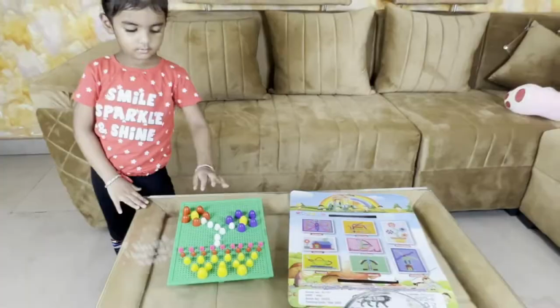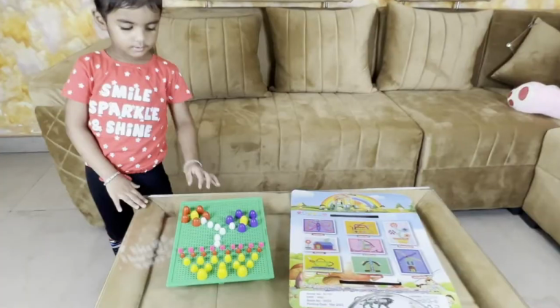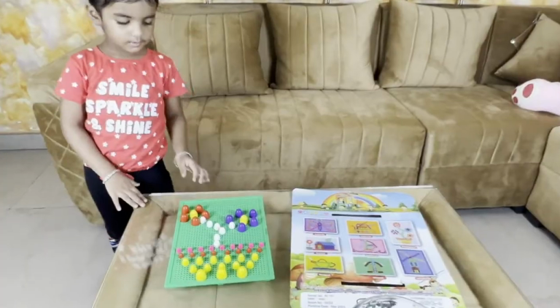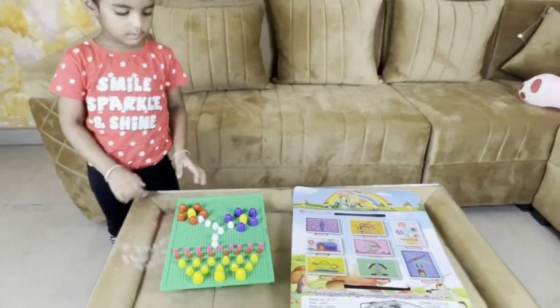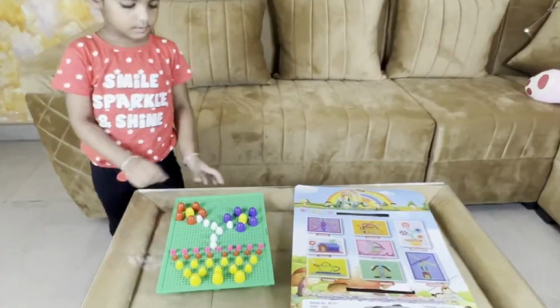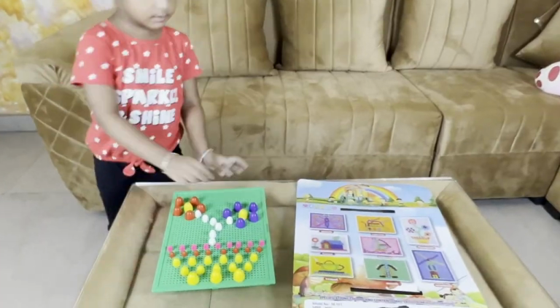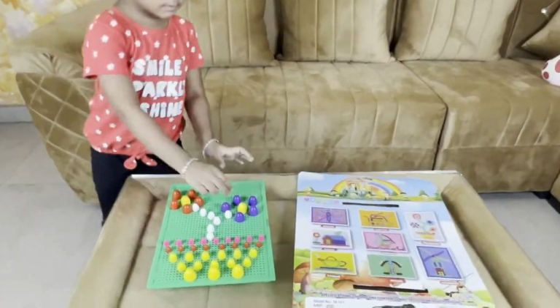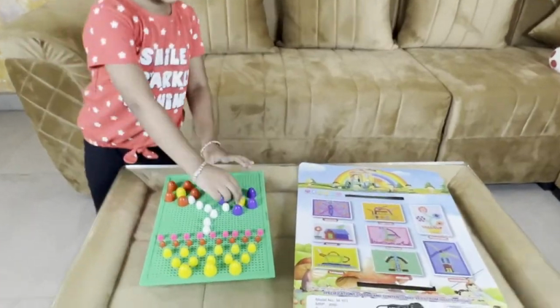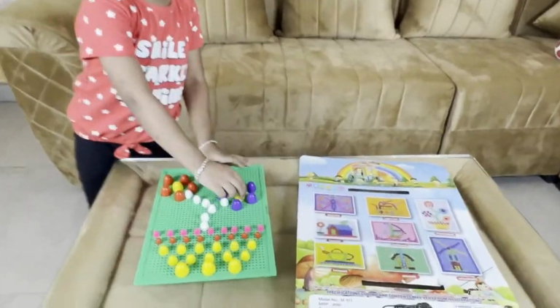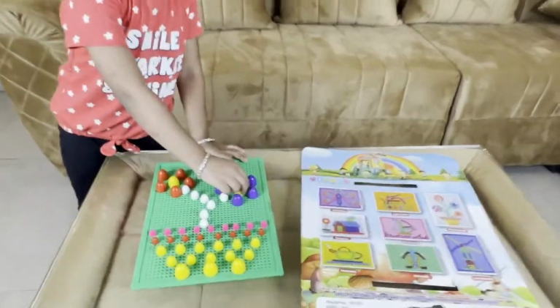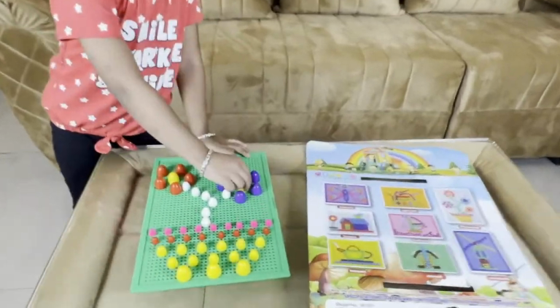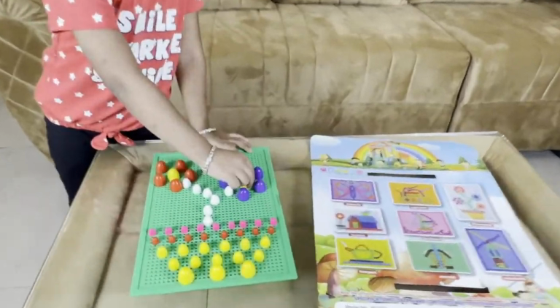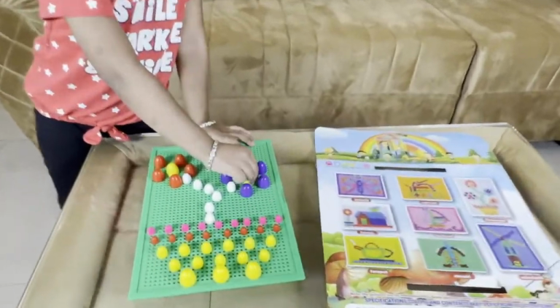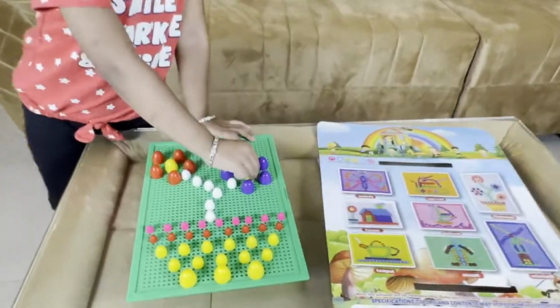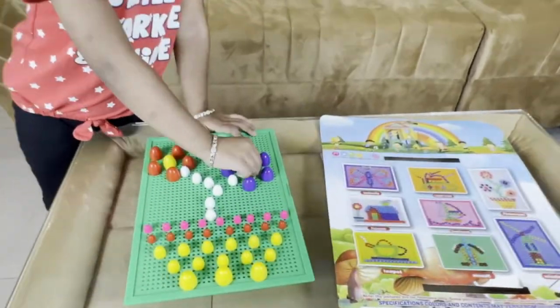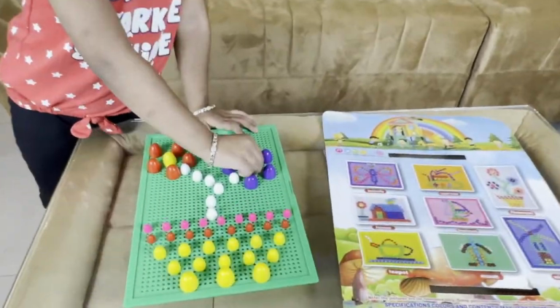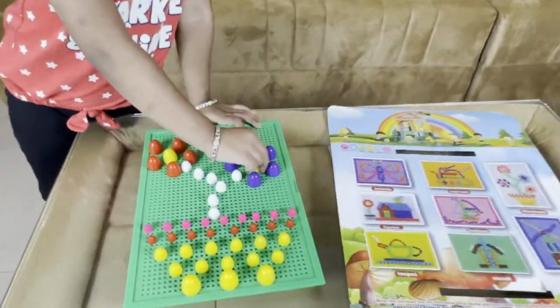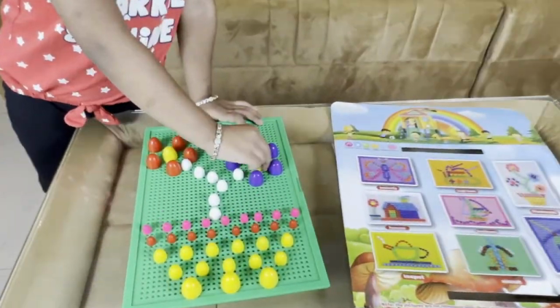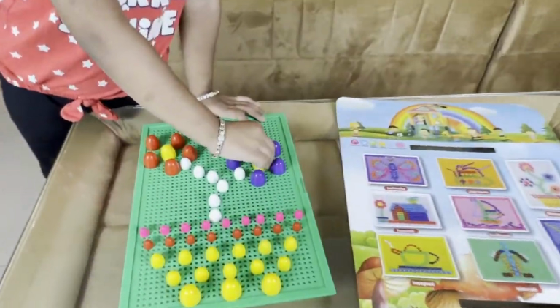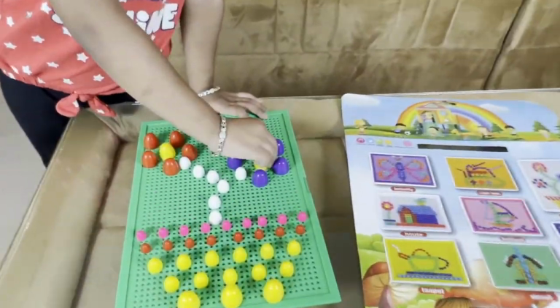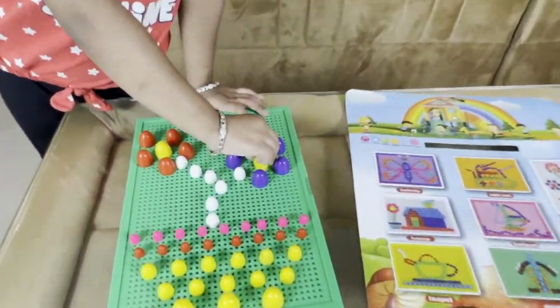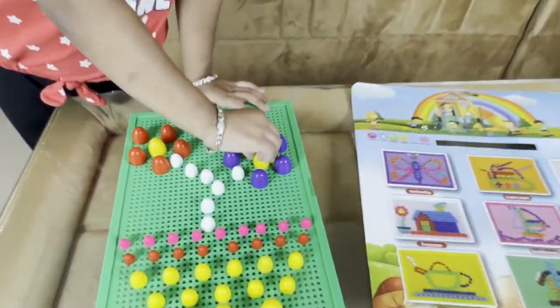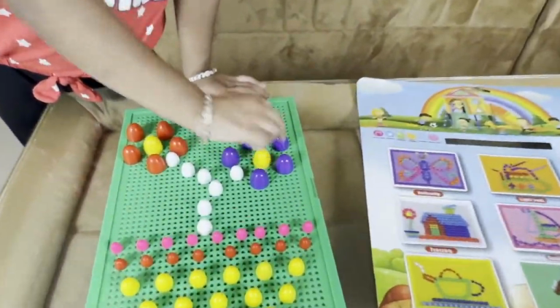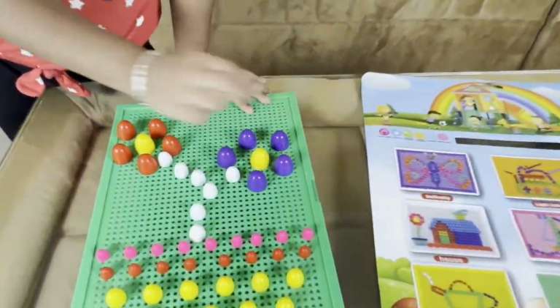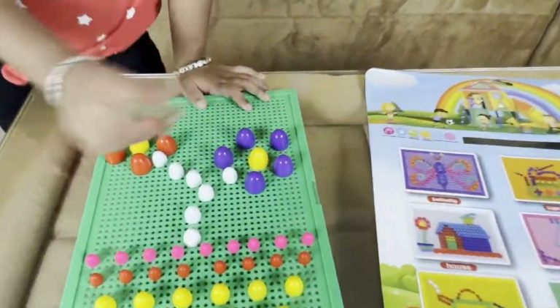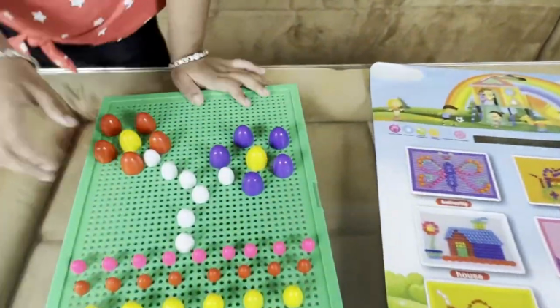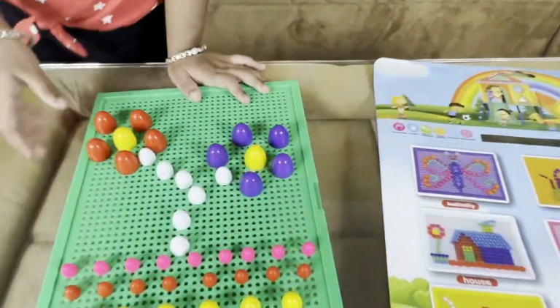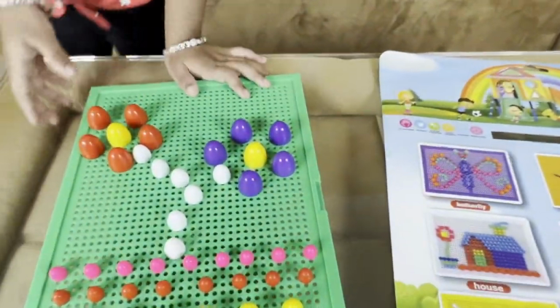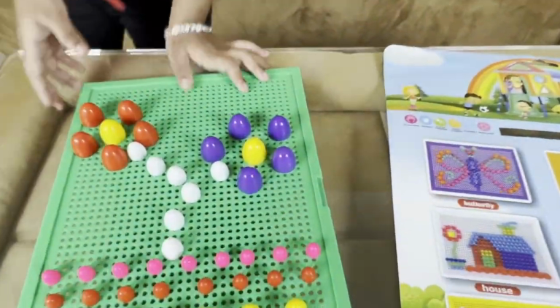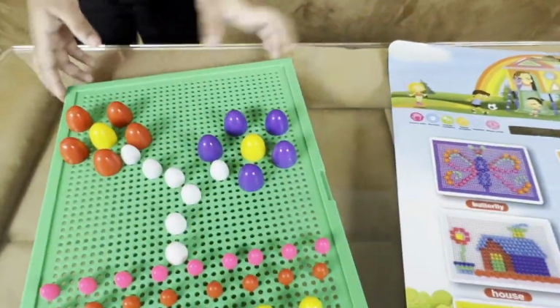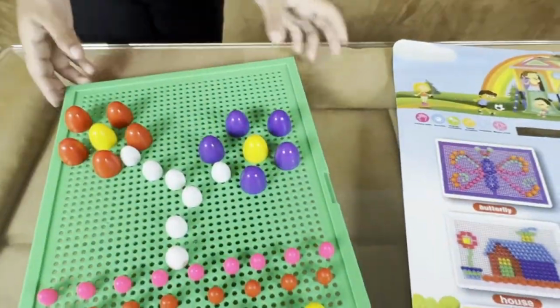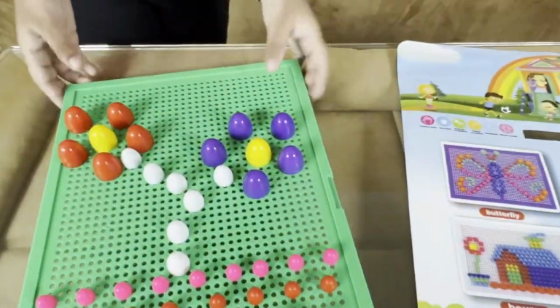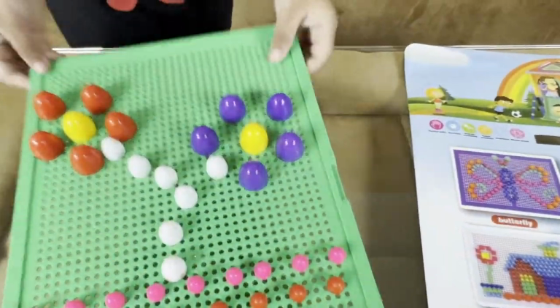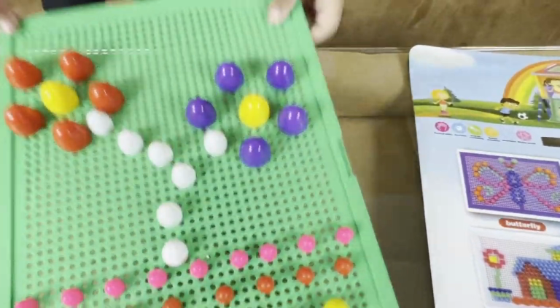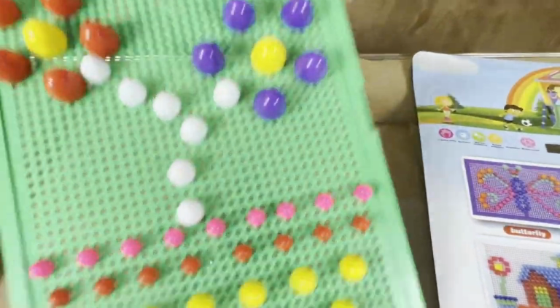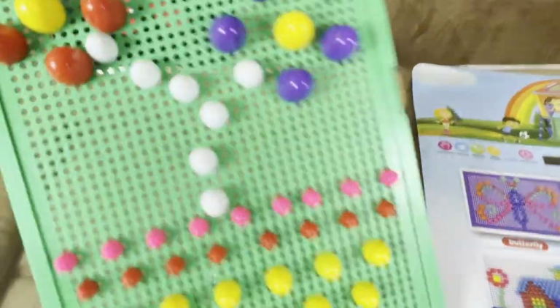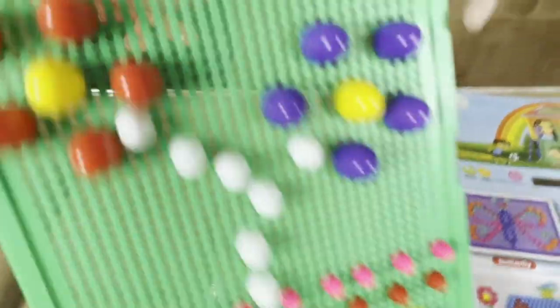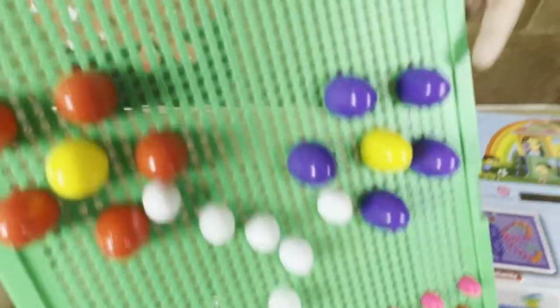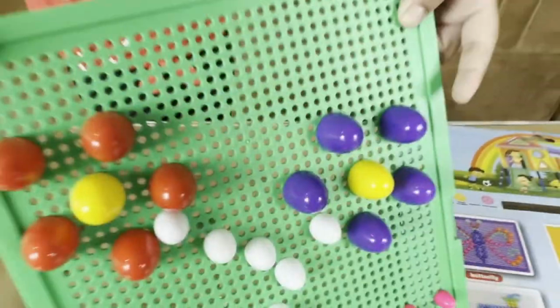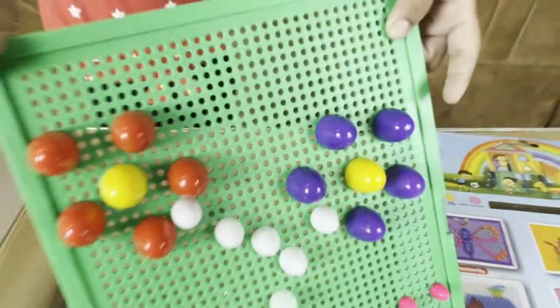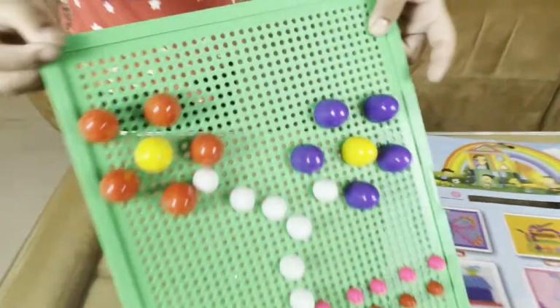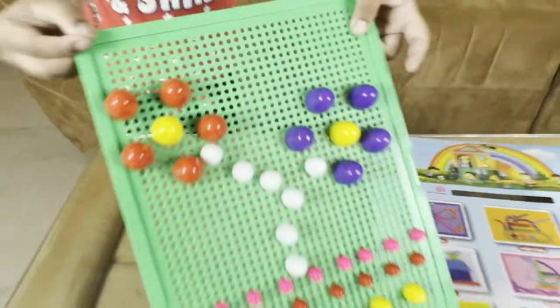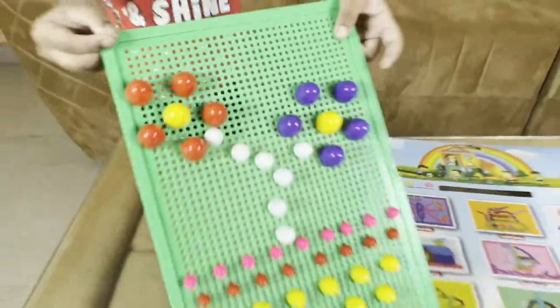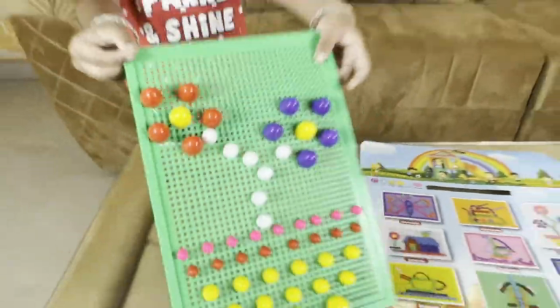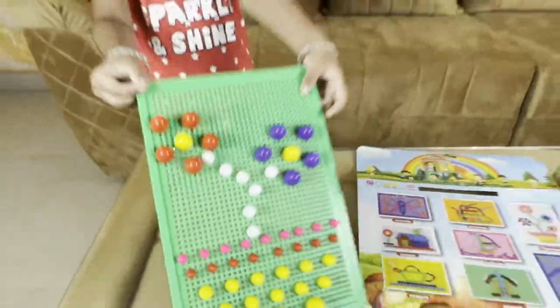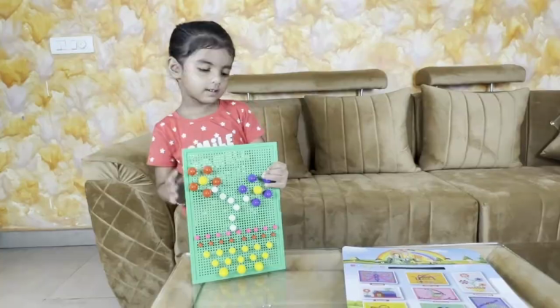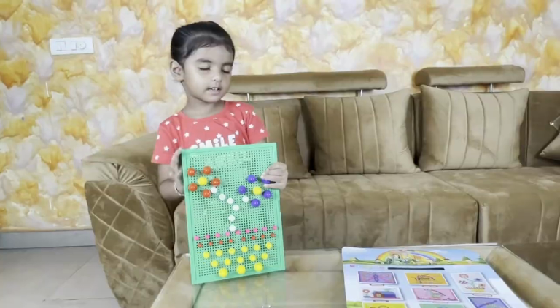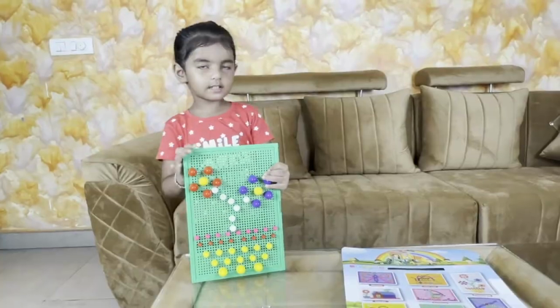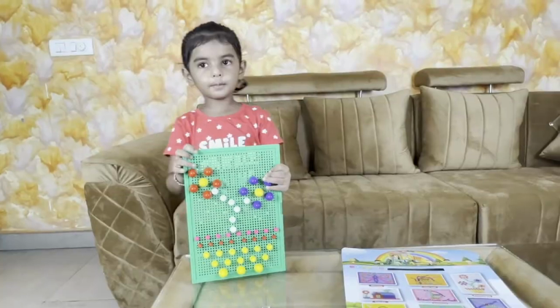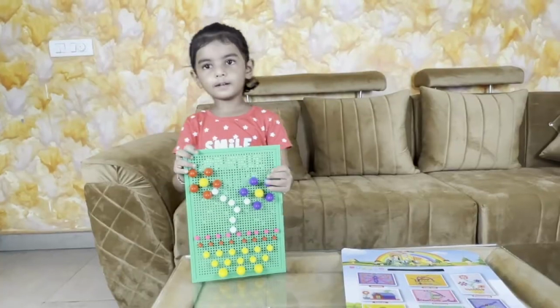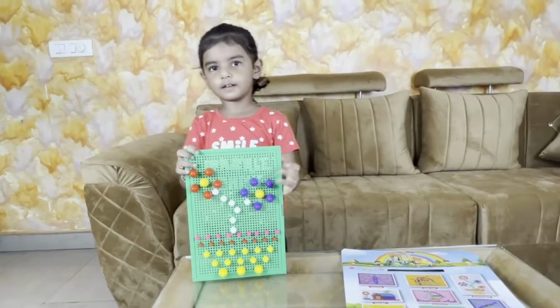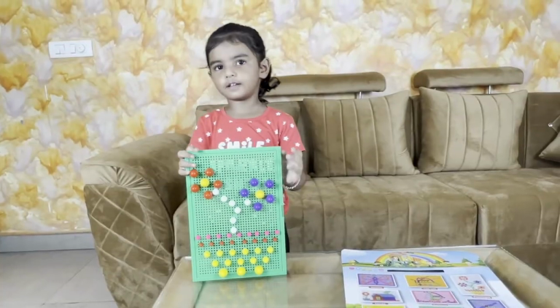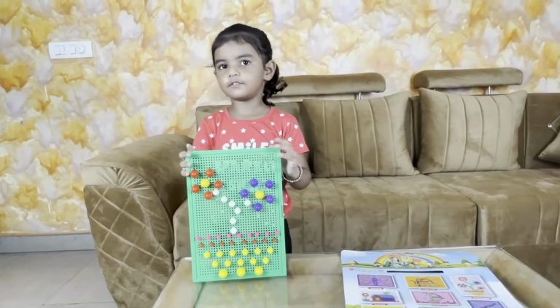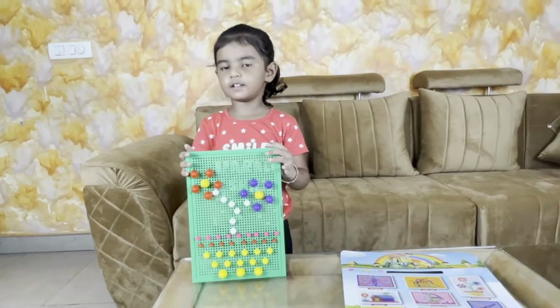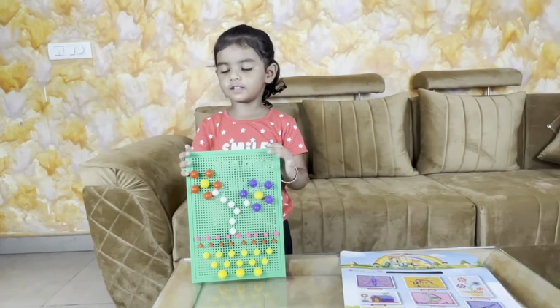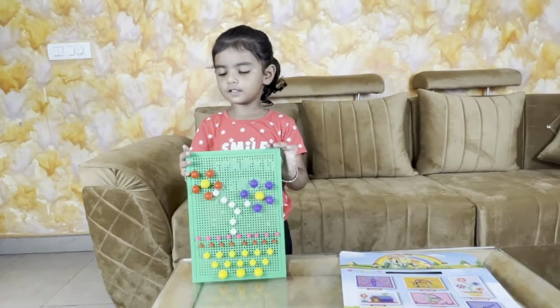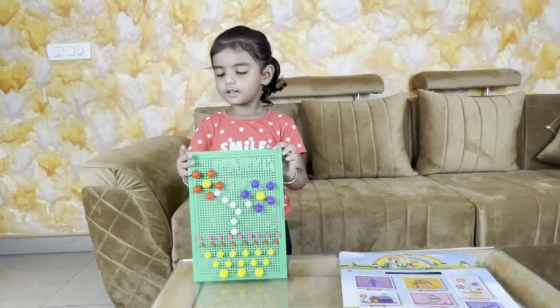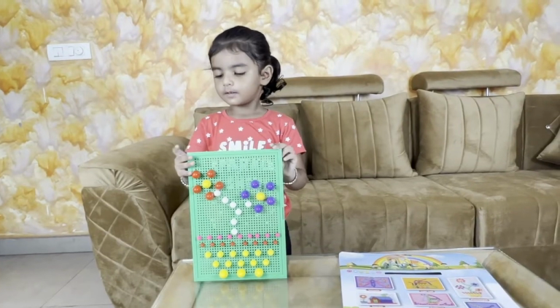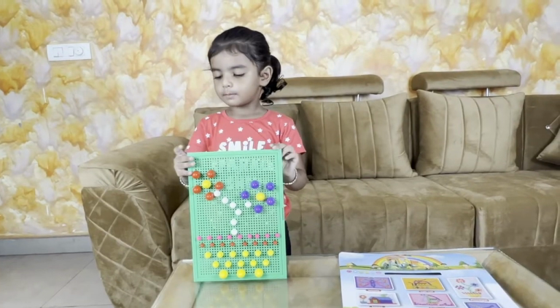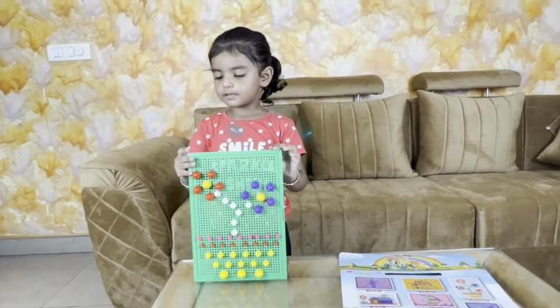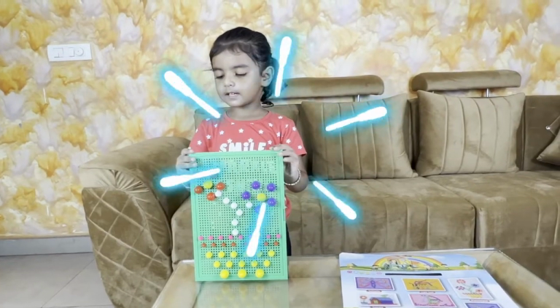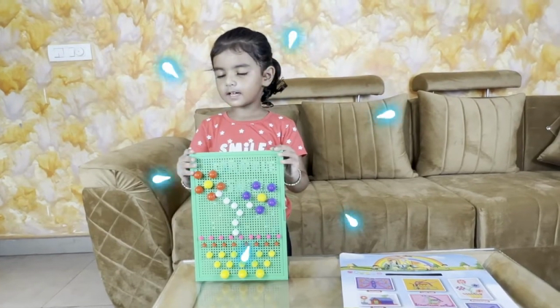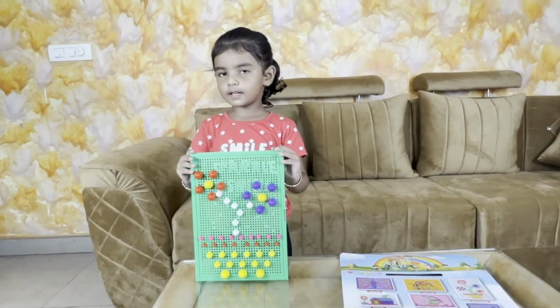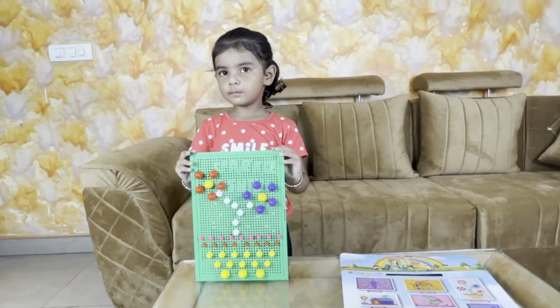Wow, it's great! This is a purple flower, red flower. How do you make it, friend? Tell me.